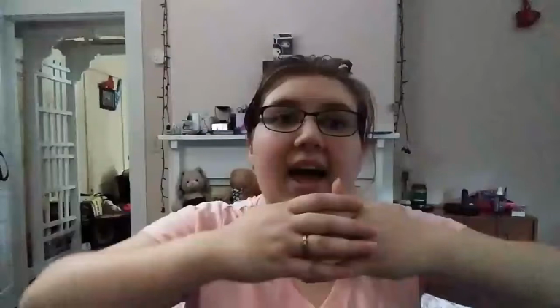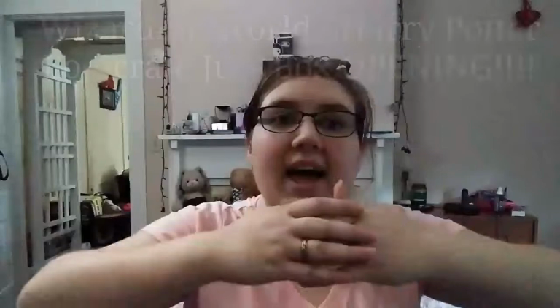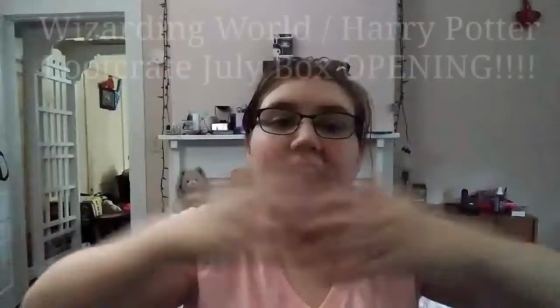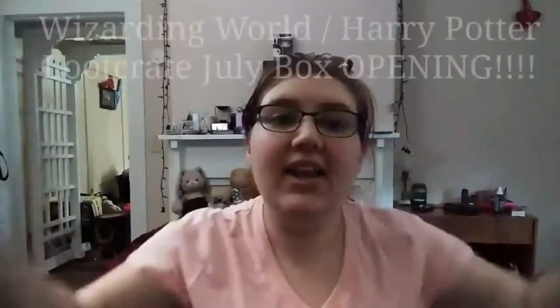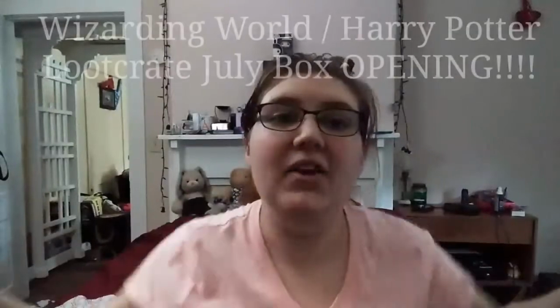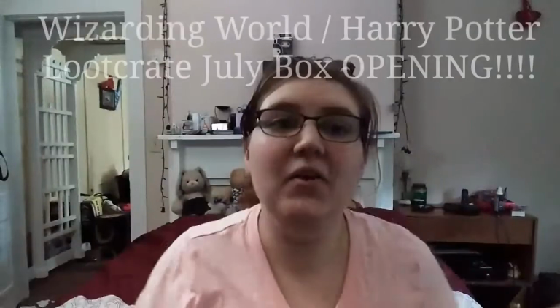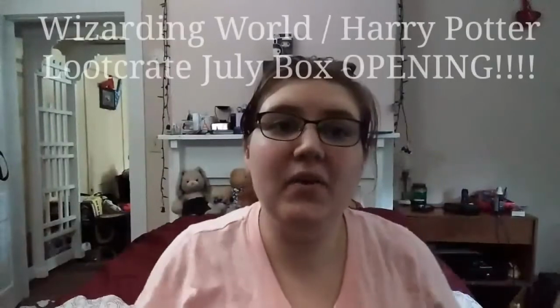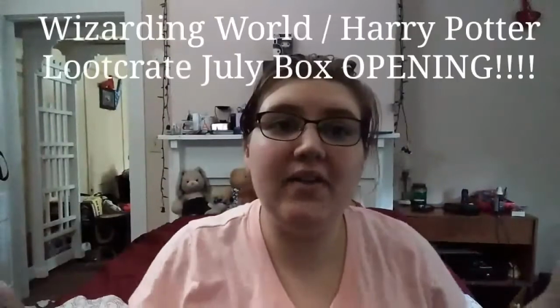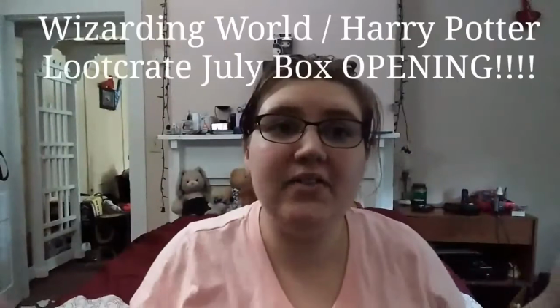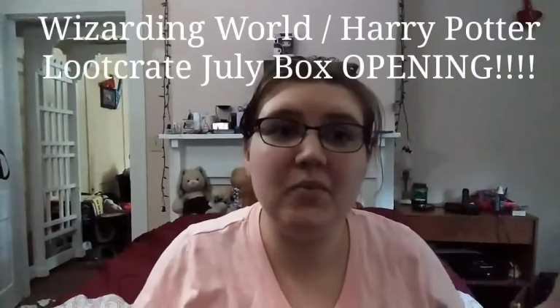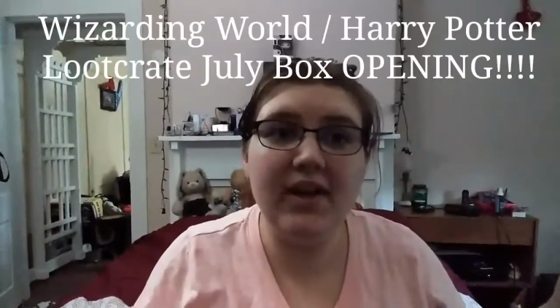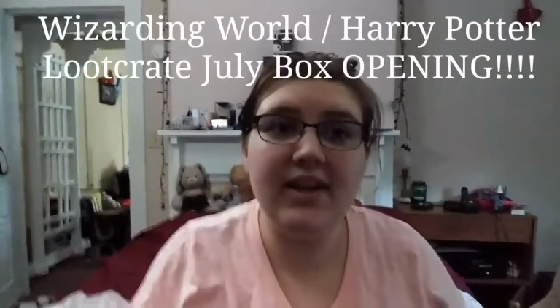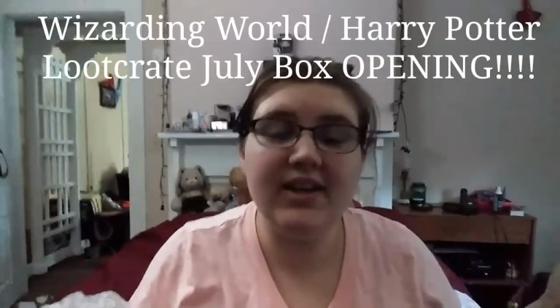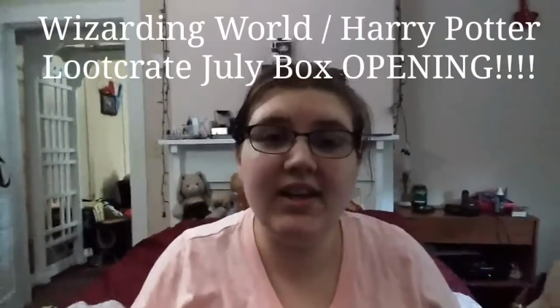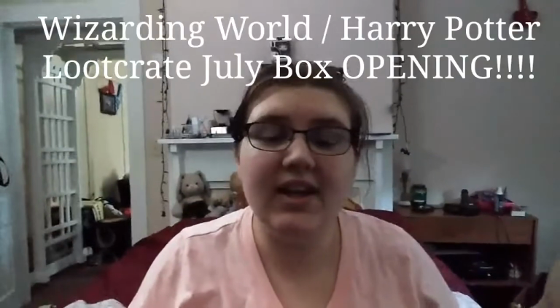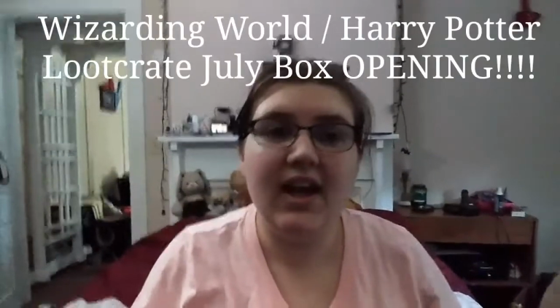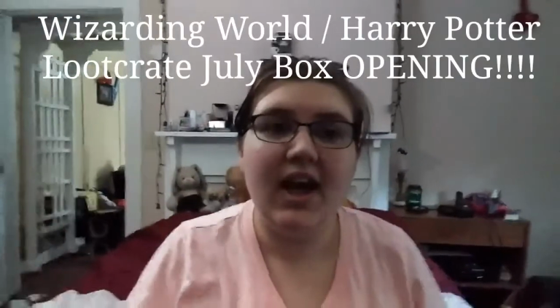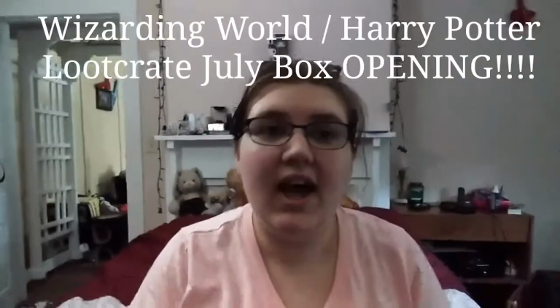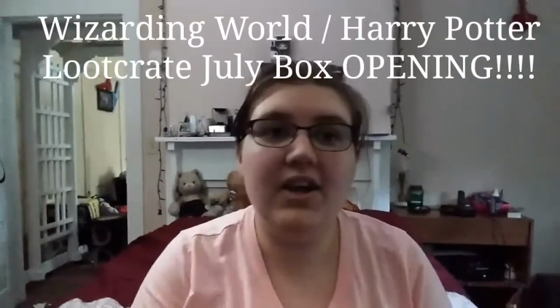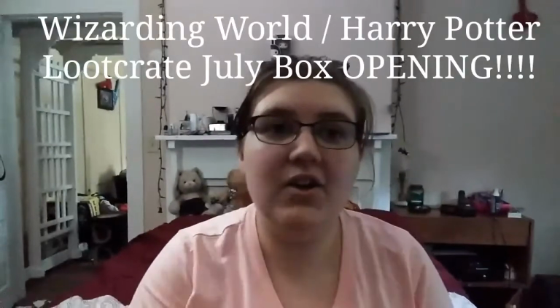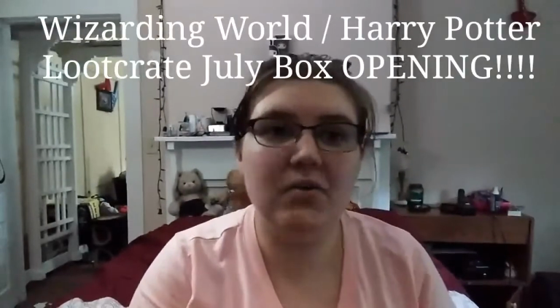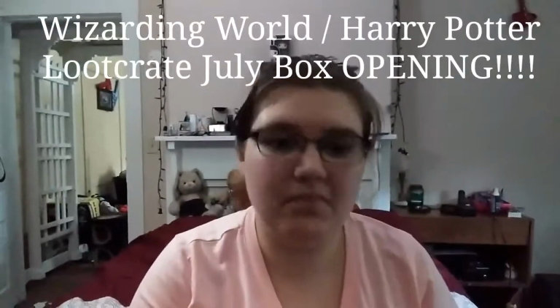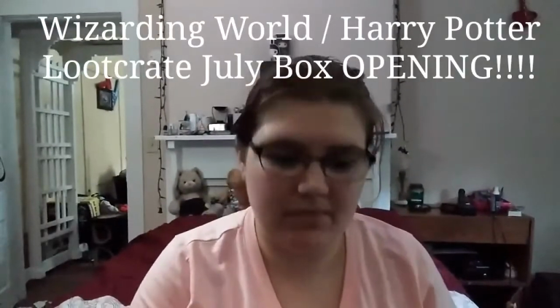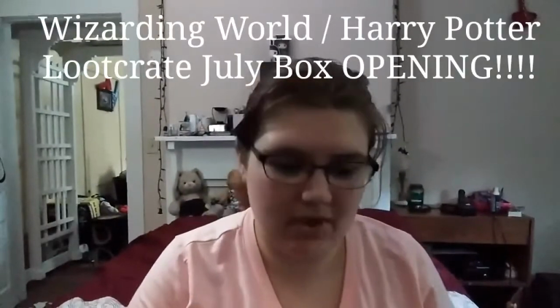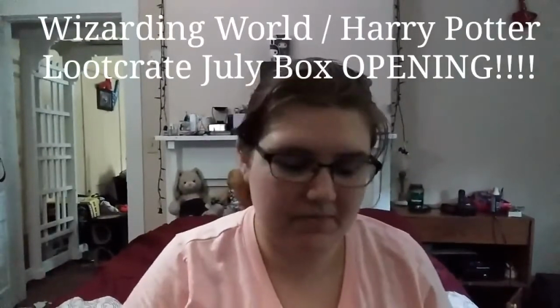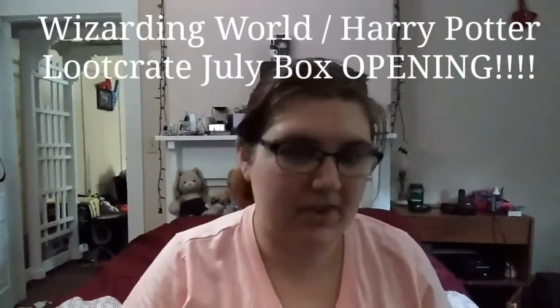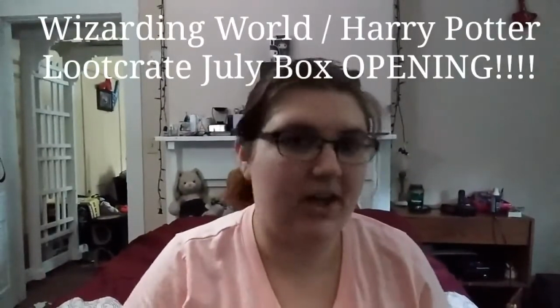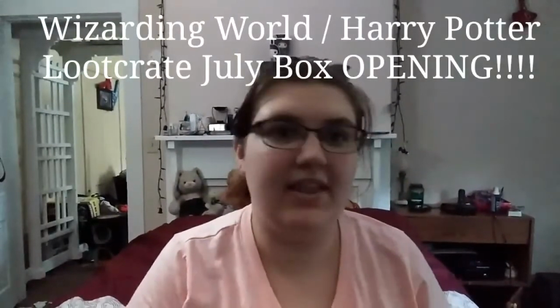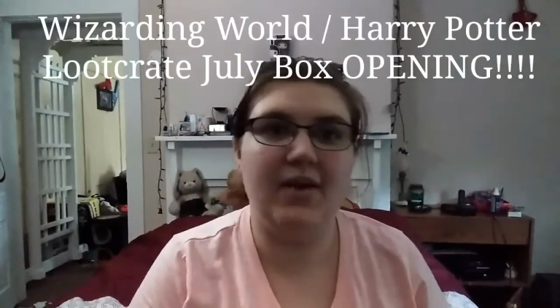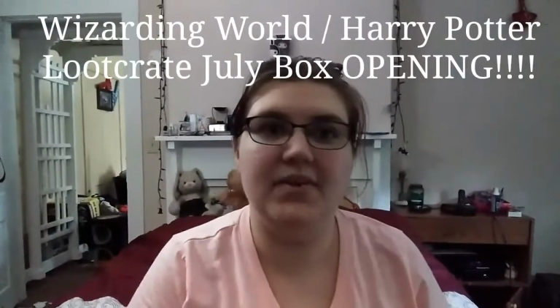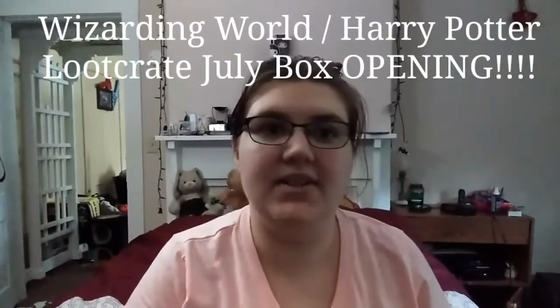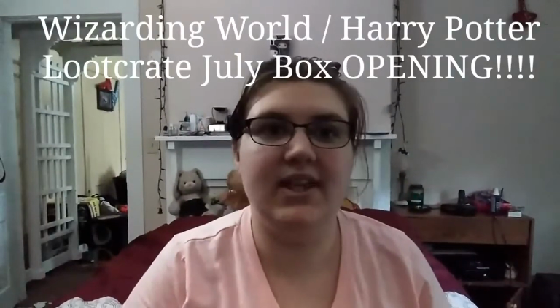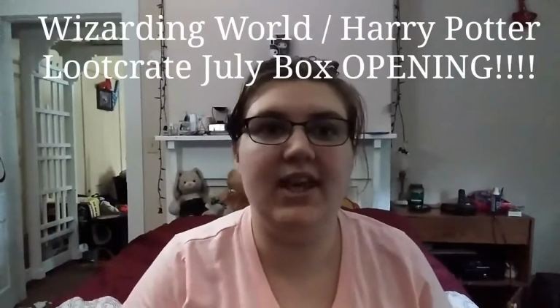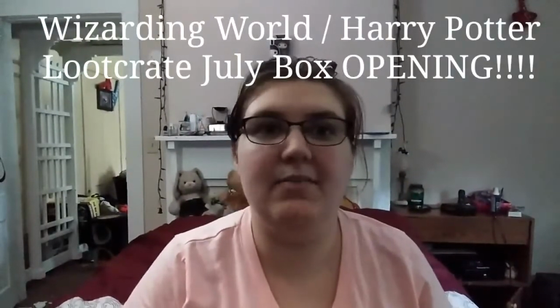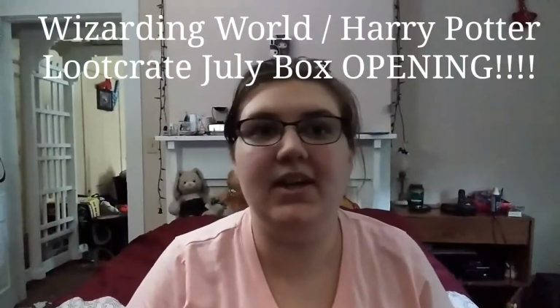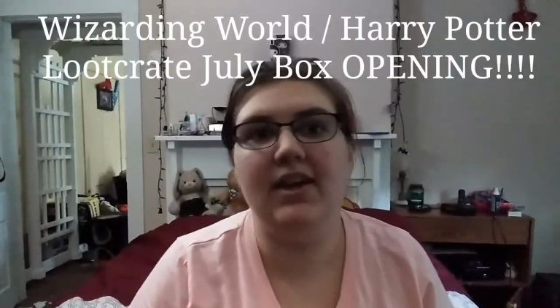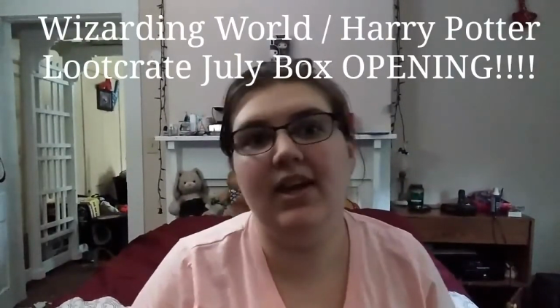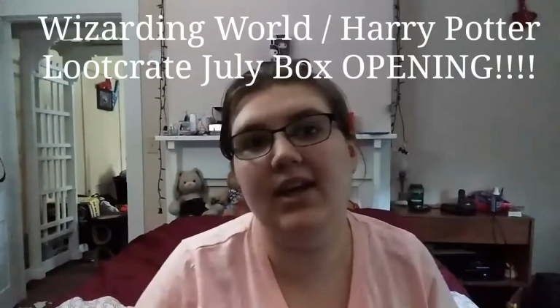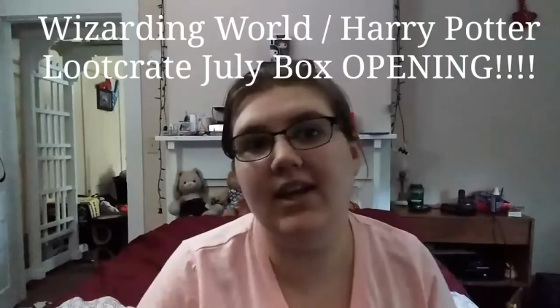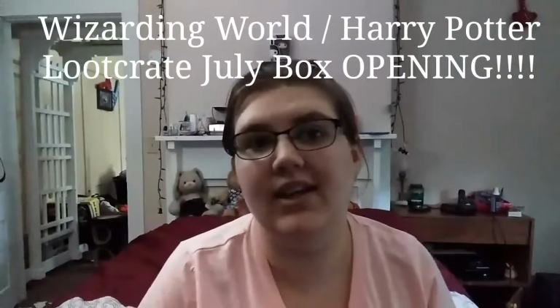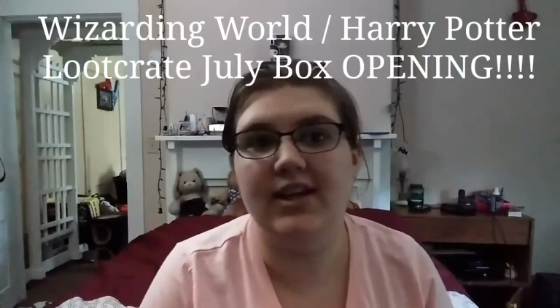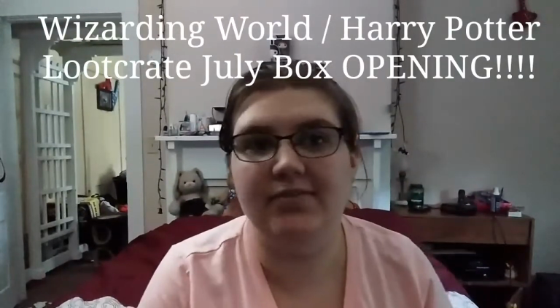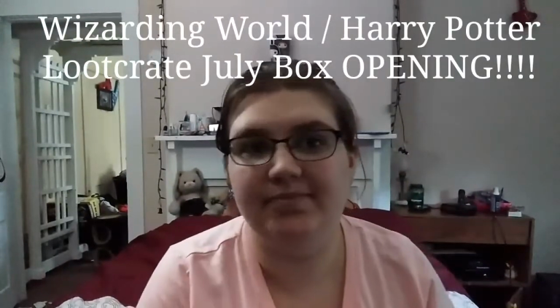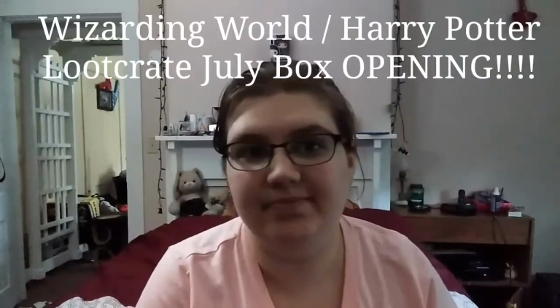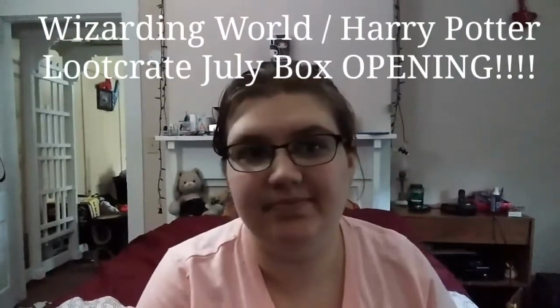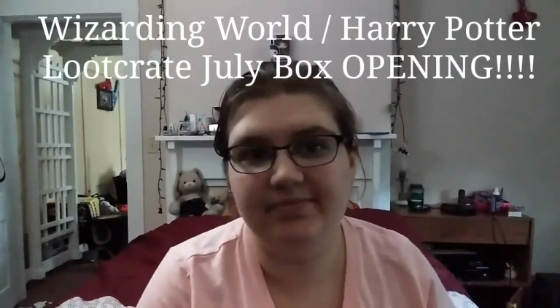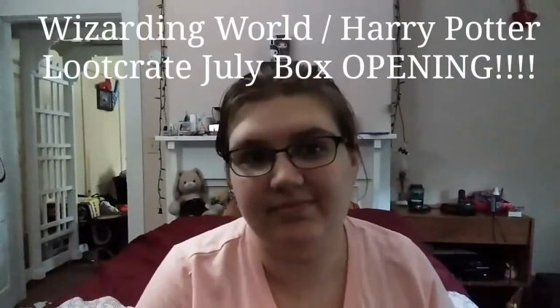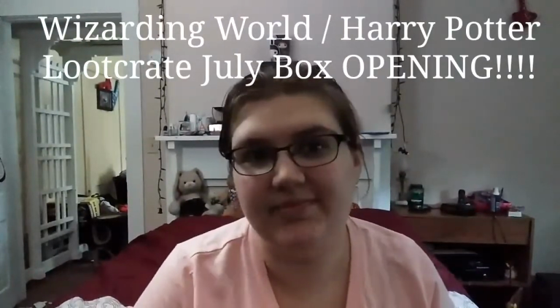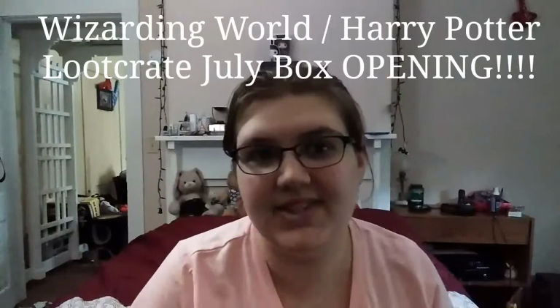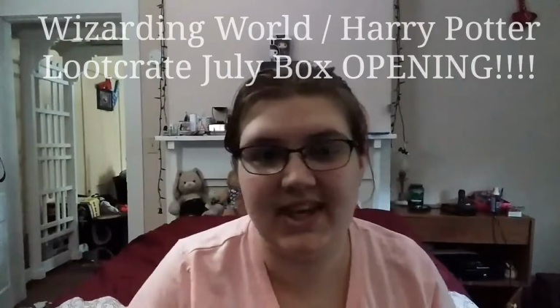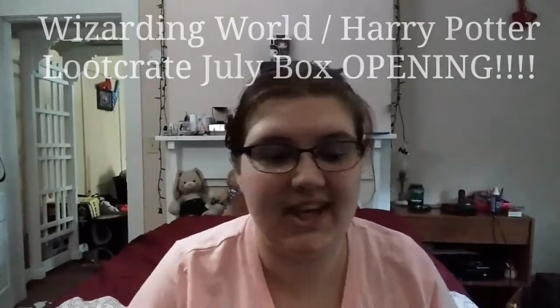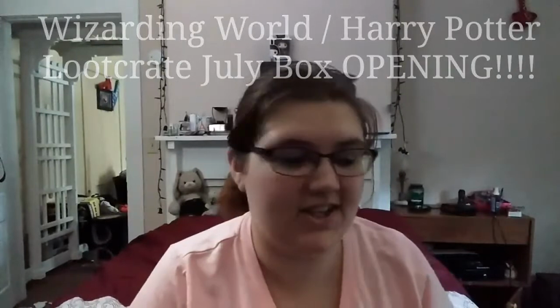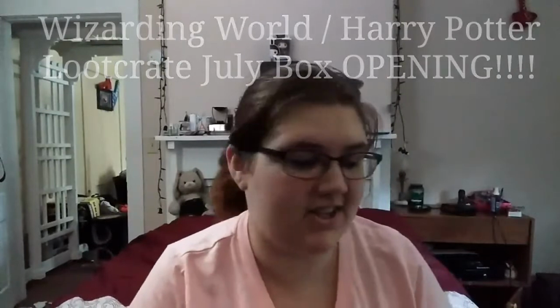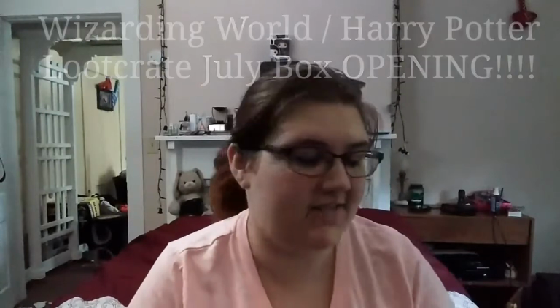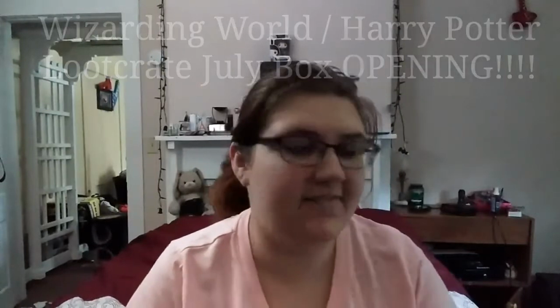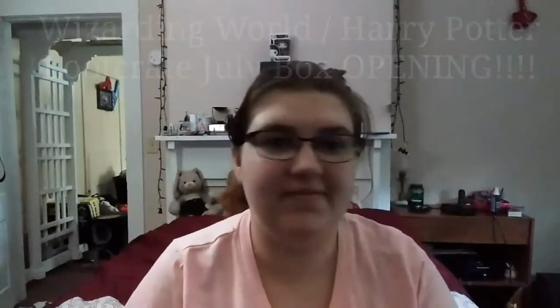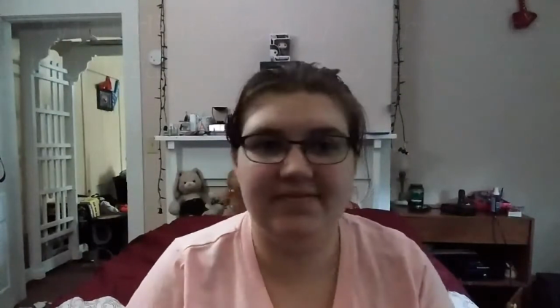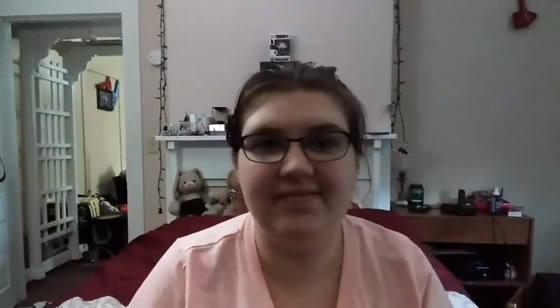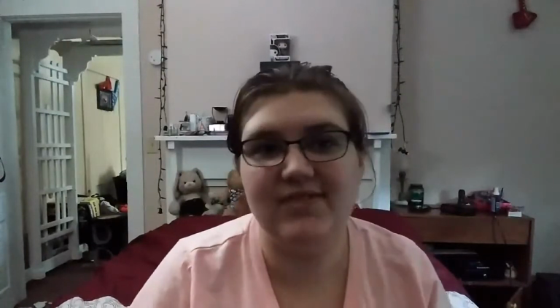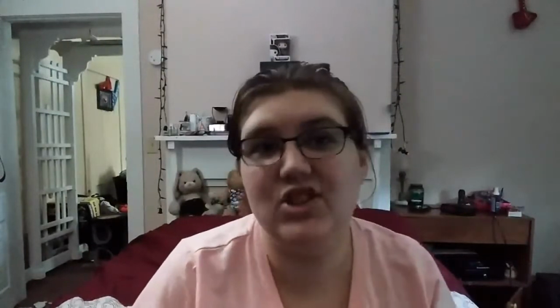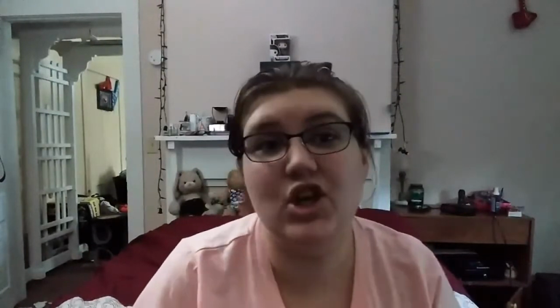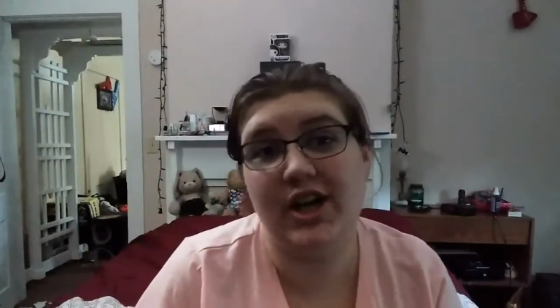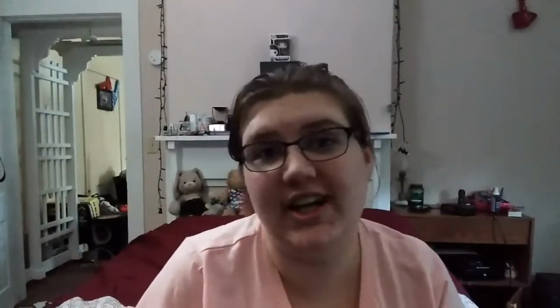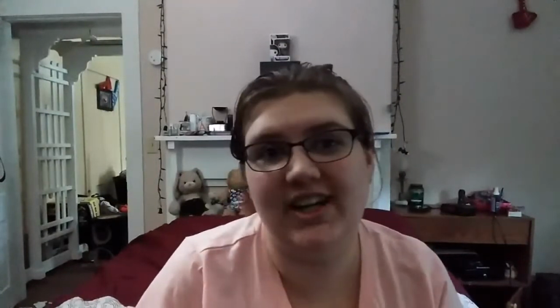Hello everyone! Sorry, that was Cammie hitting the stand.